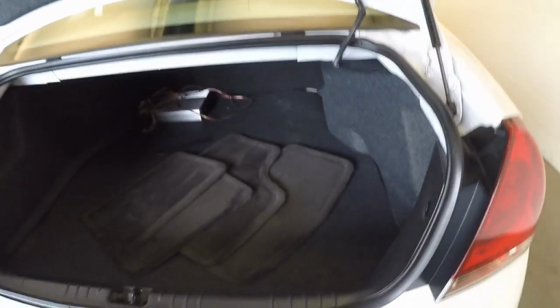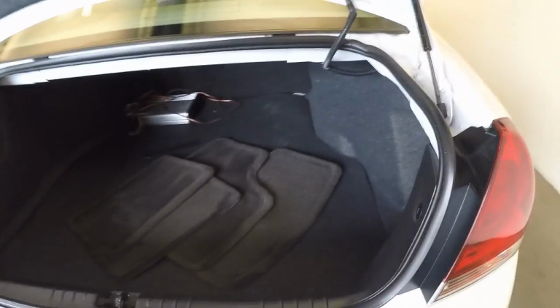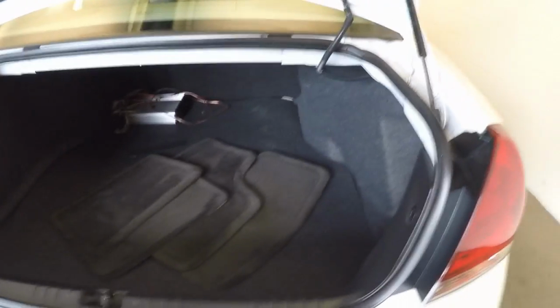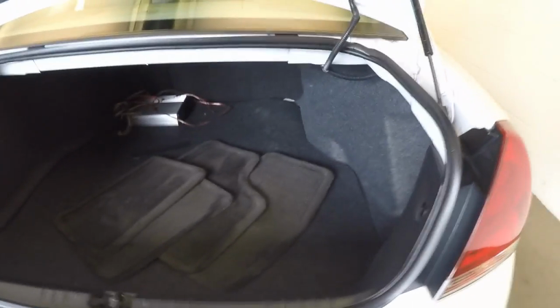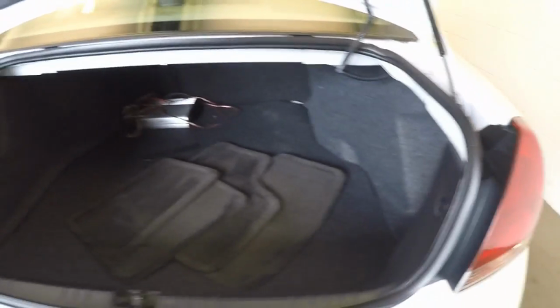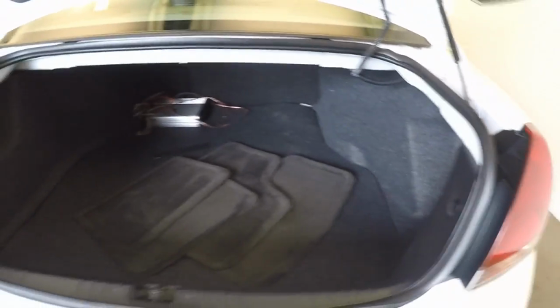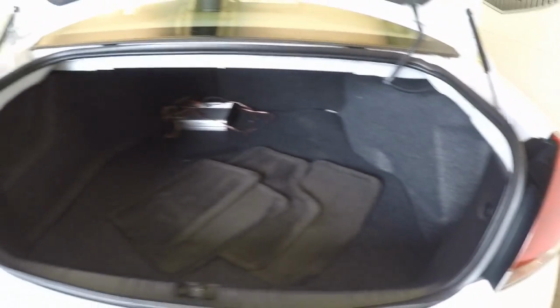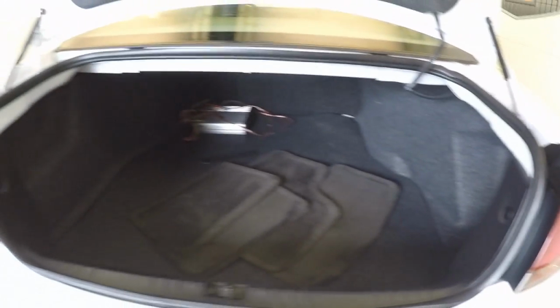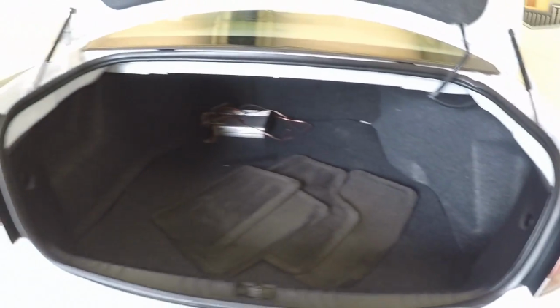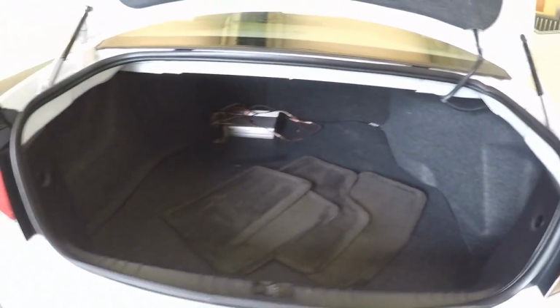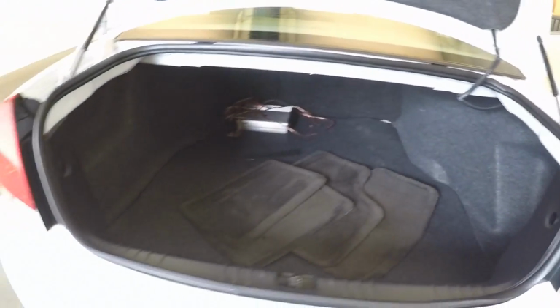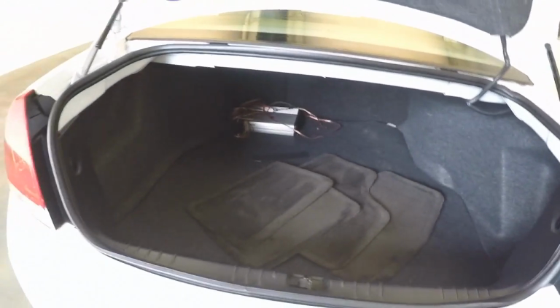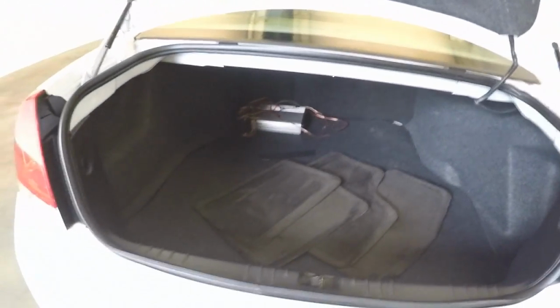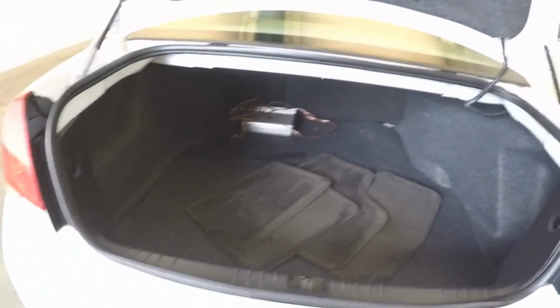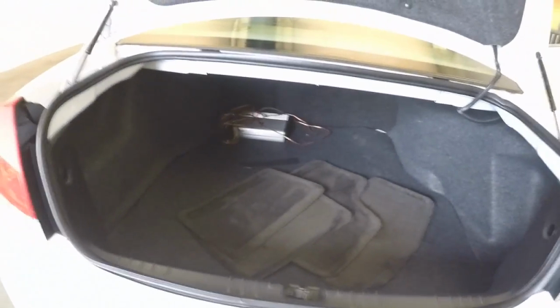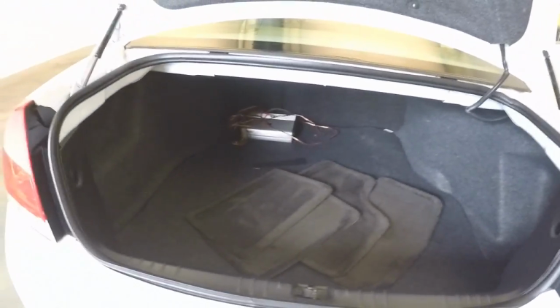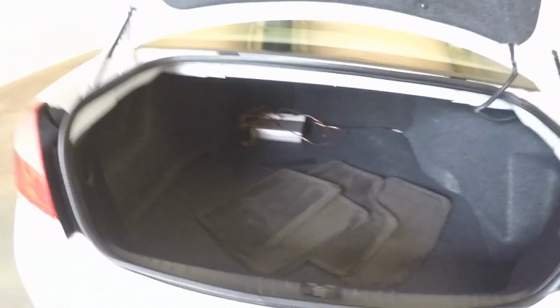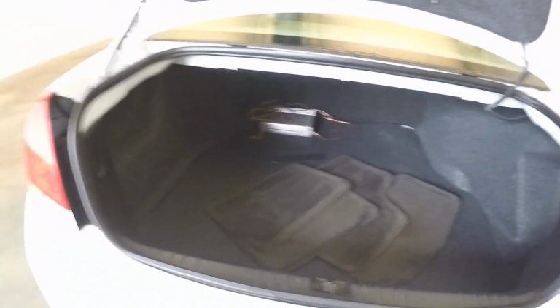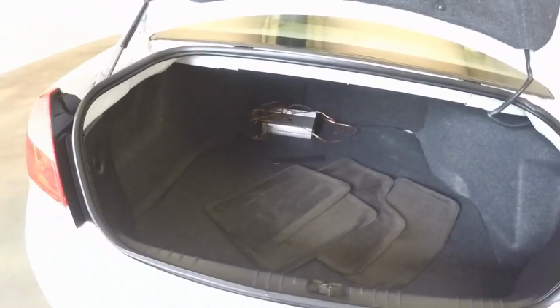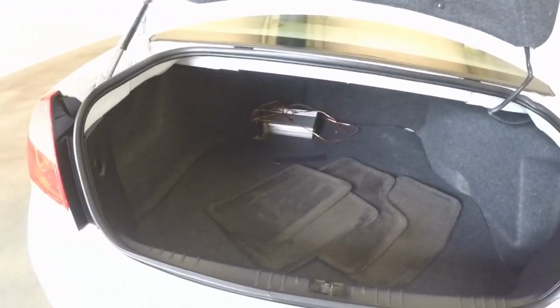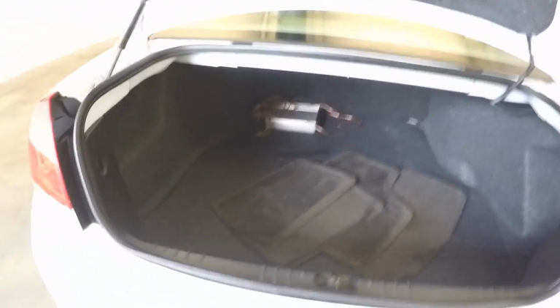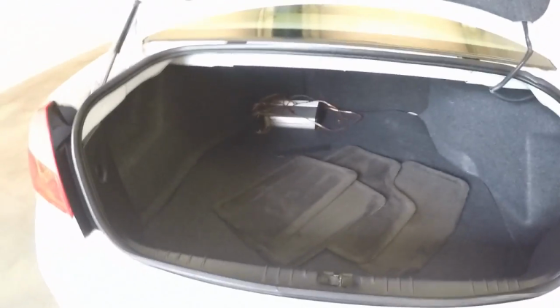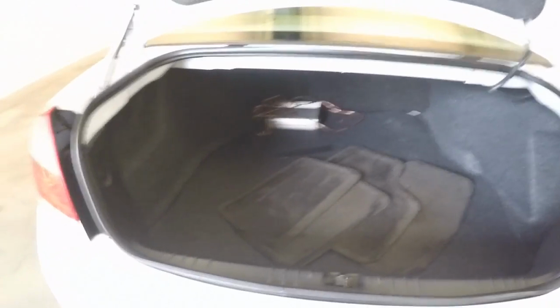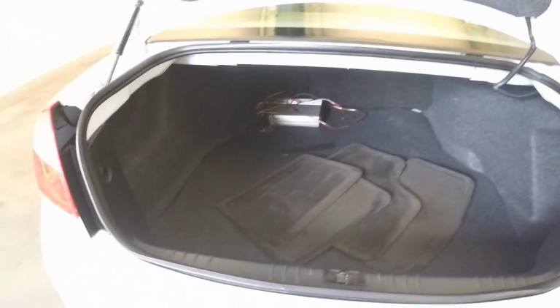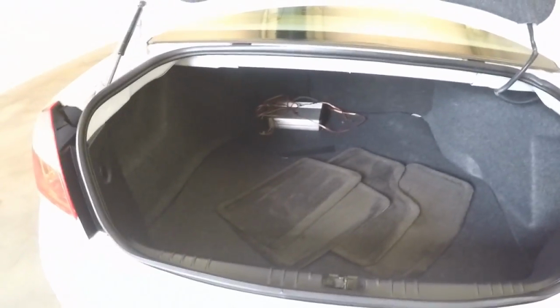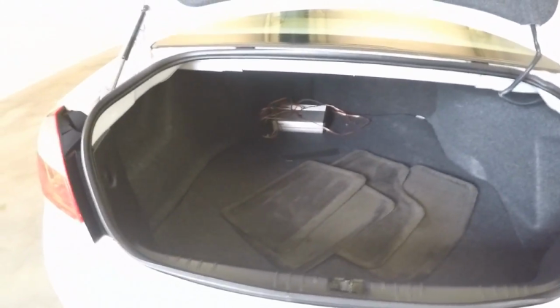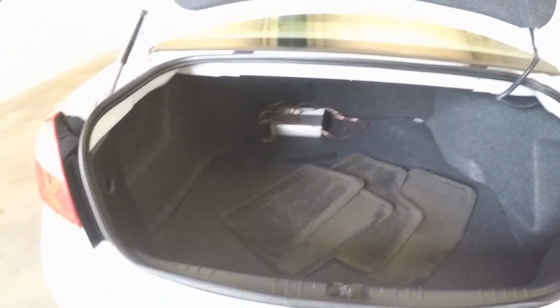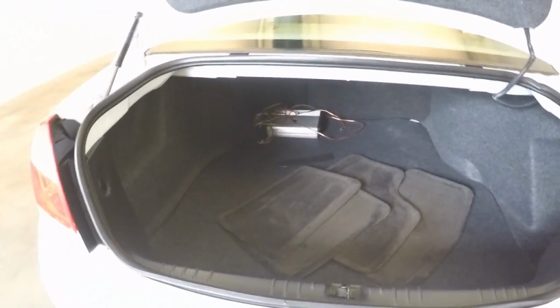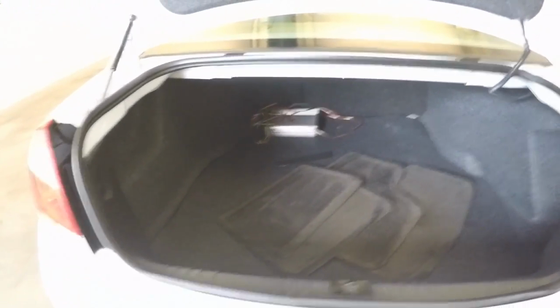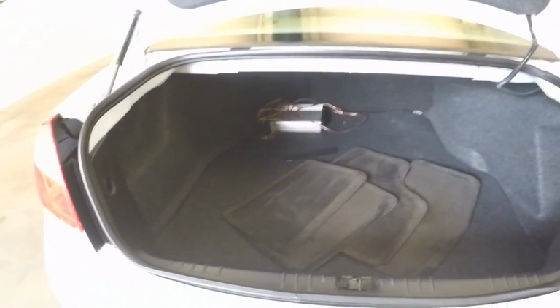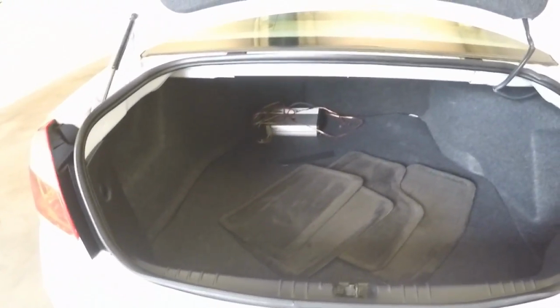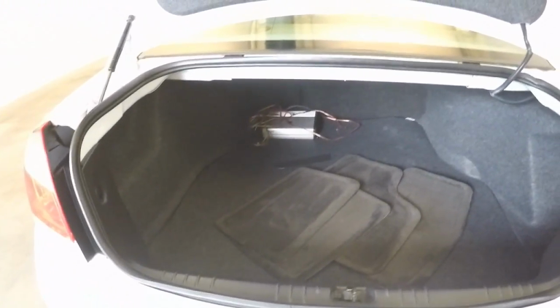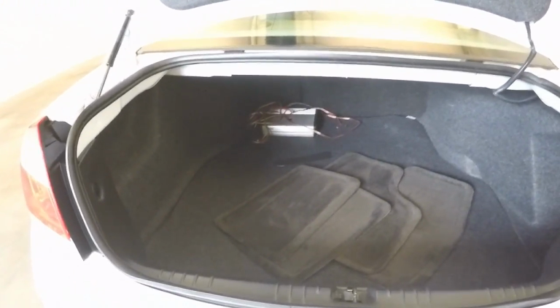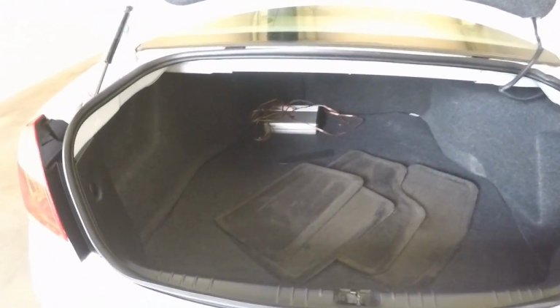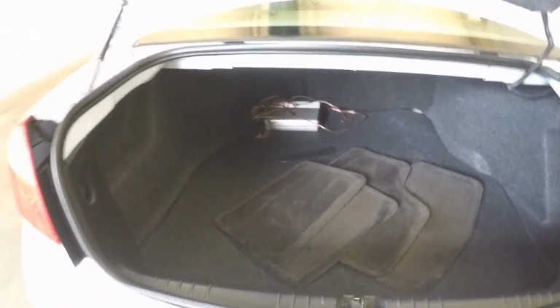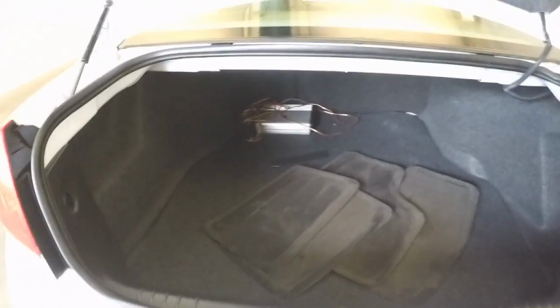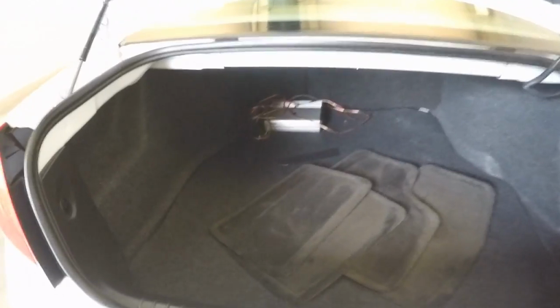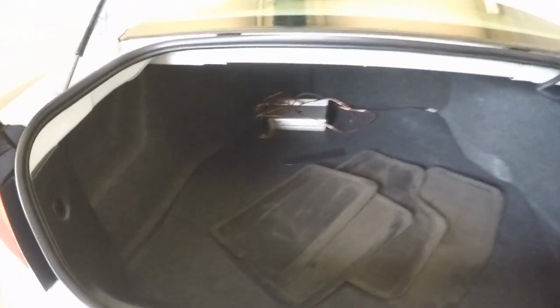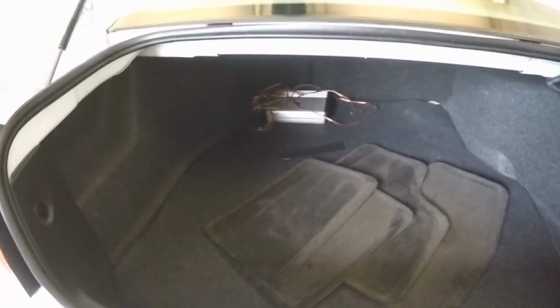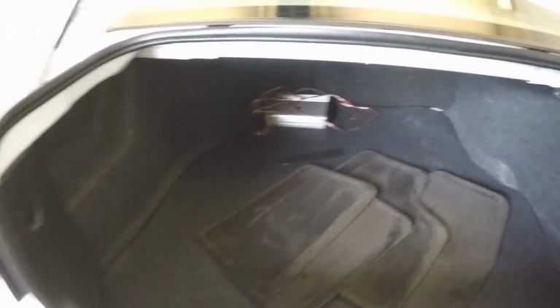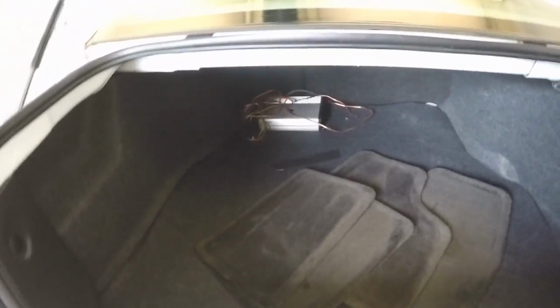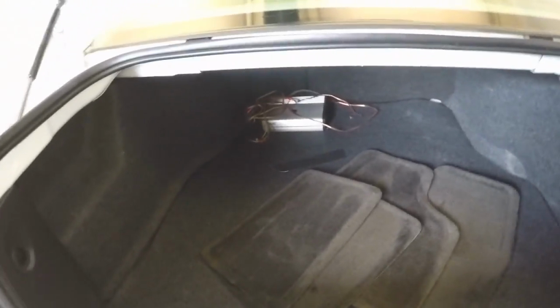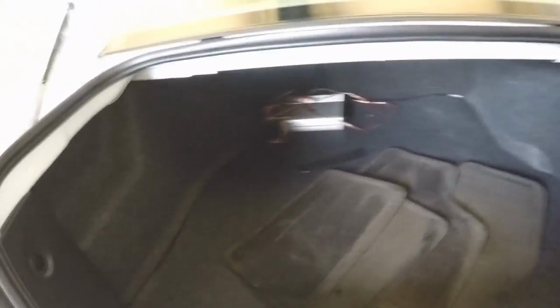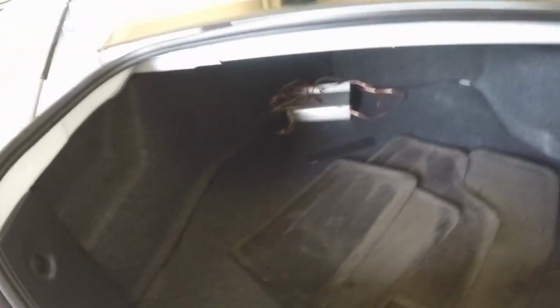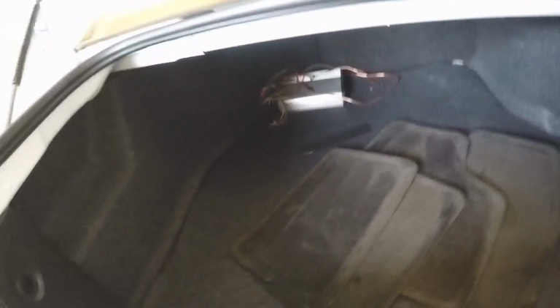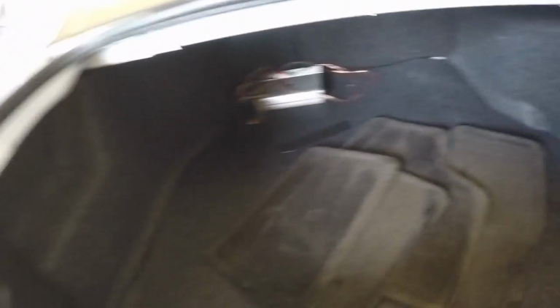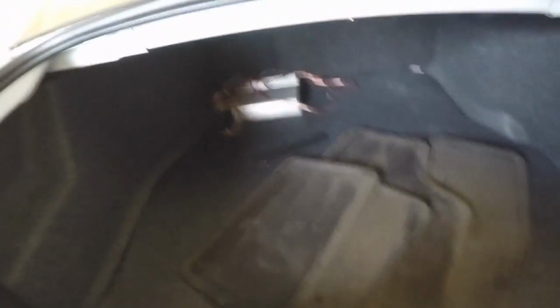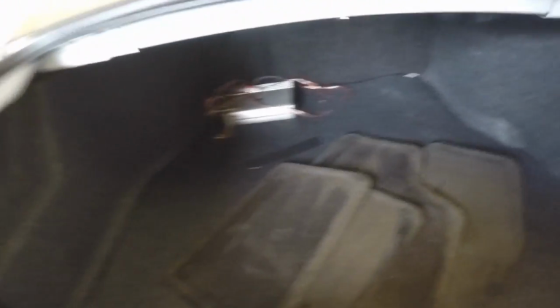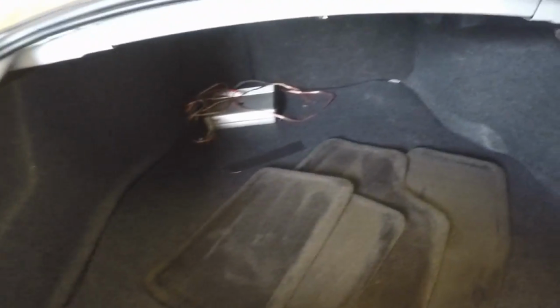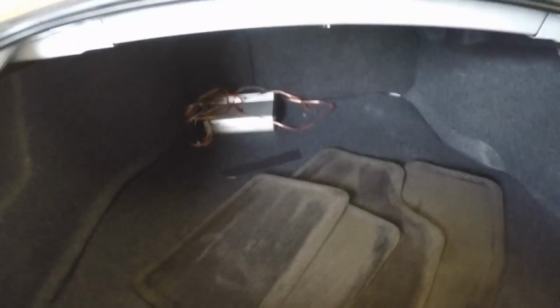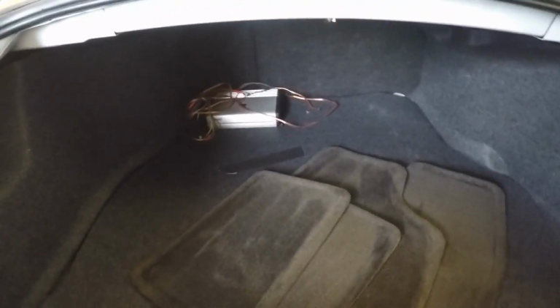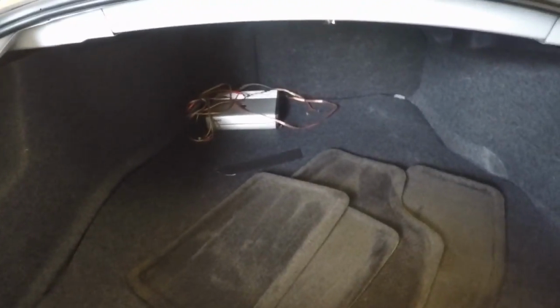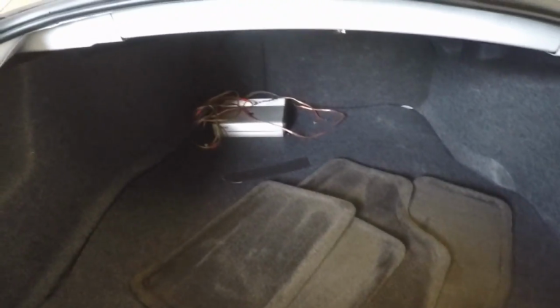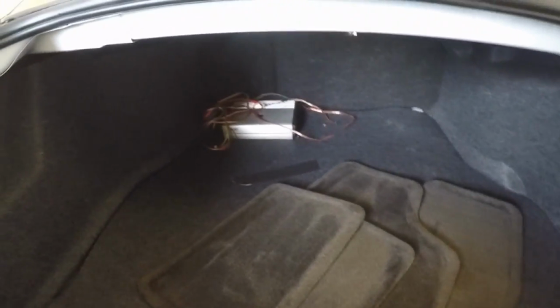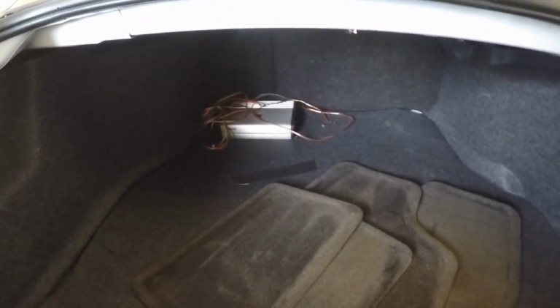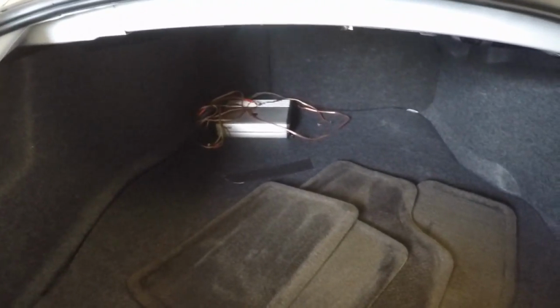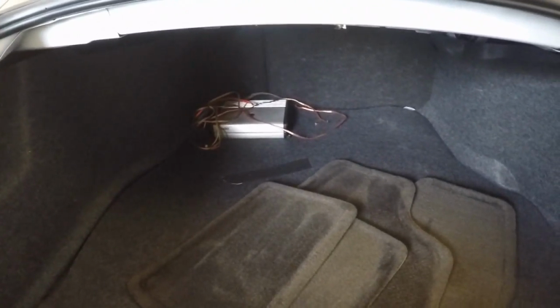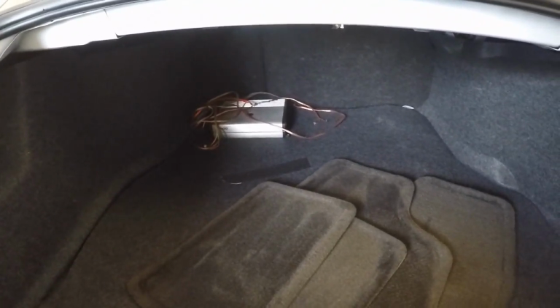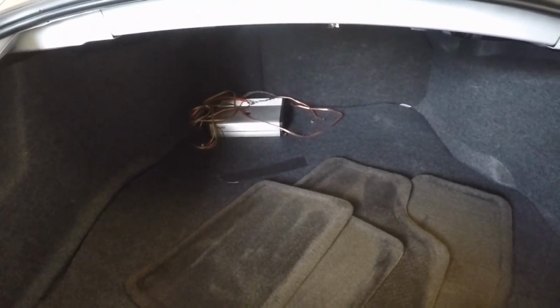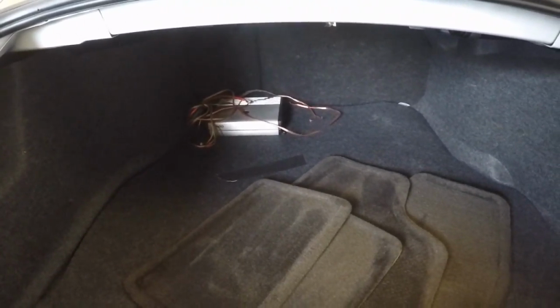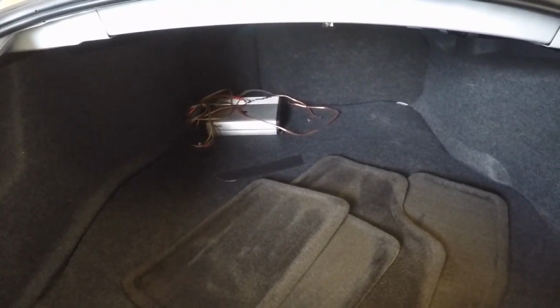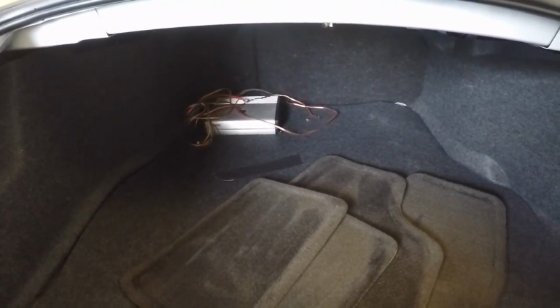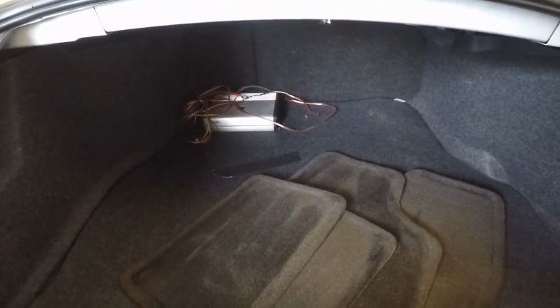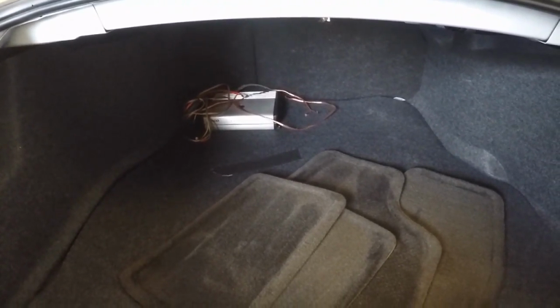Plenty of space in the trunk. This also comes with a subwoofer amp already wired in — just add a speaker.